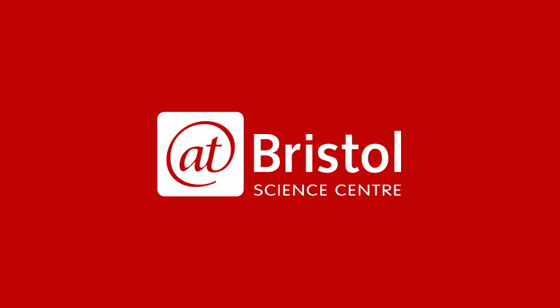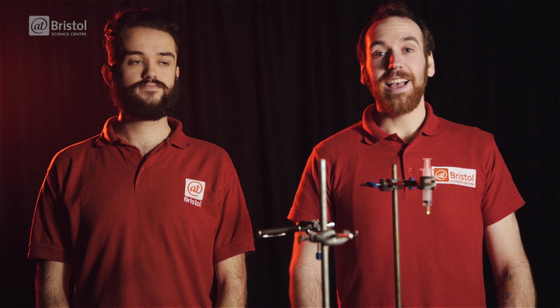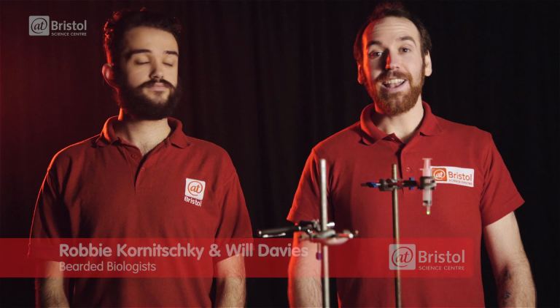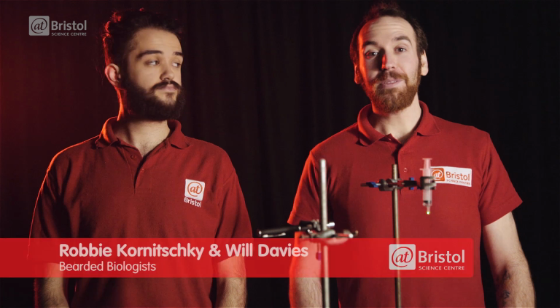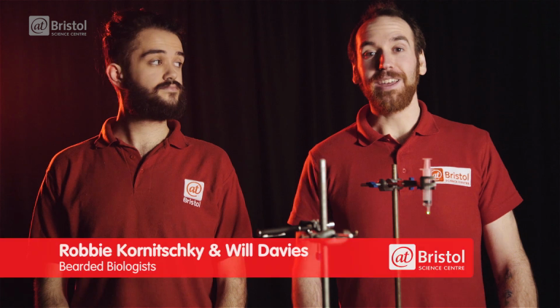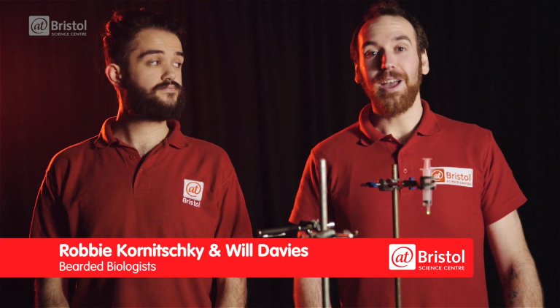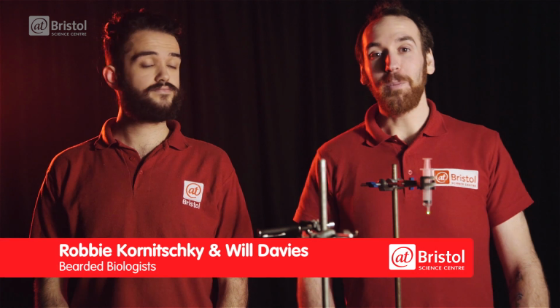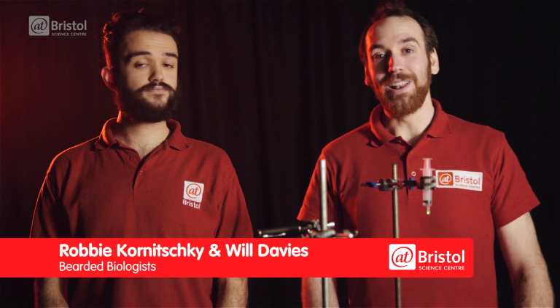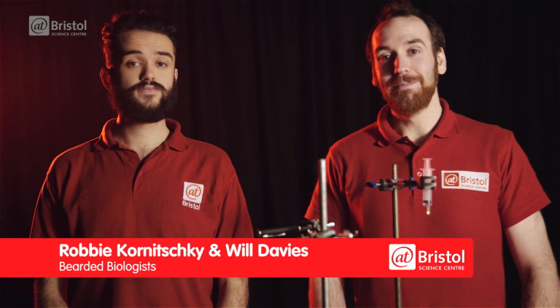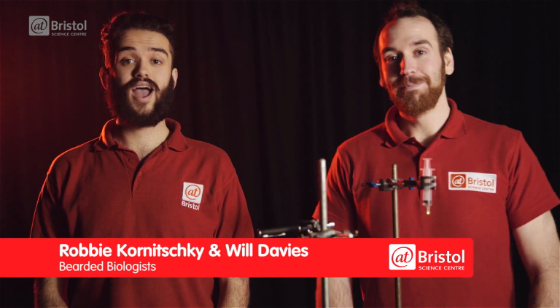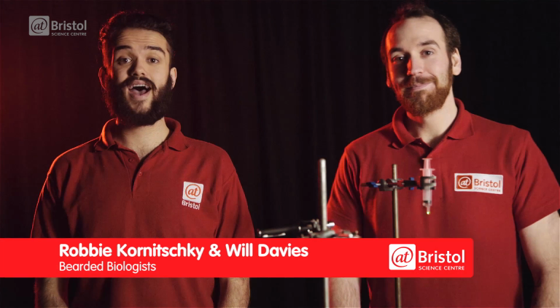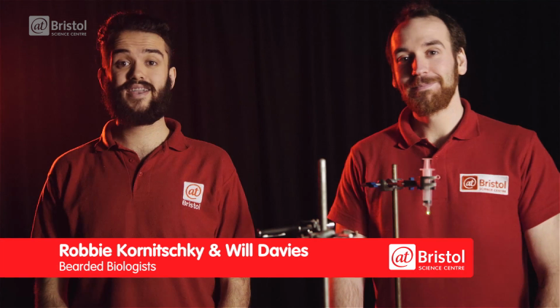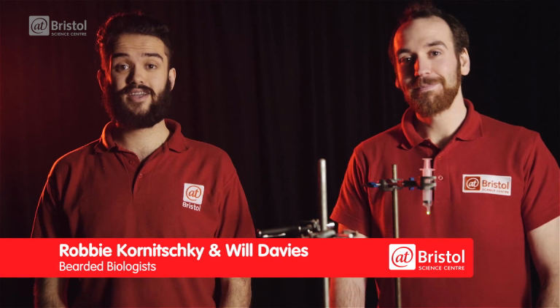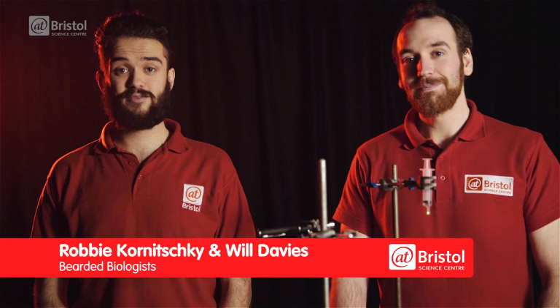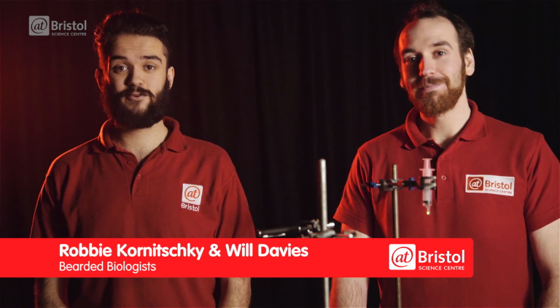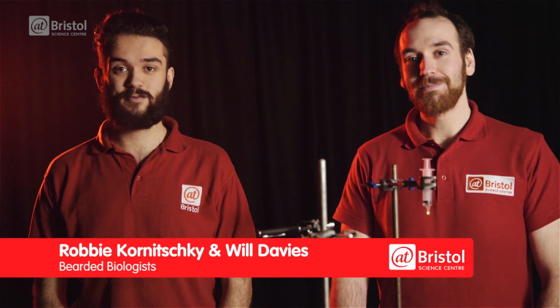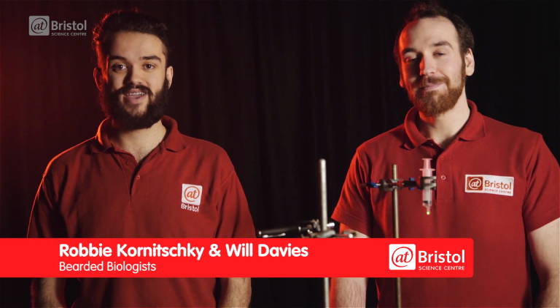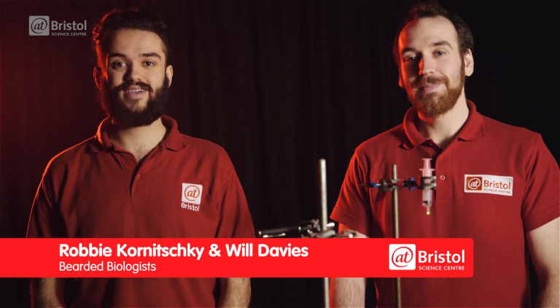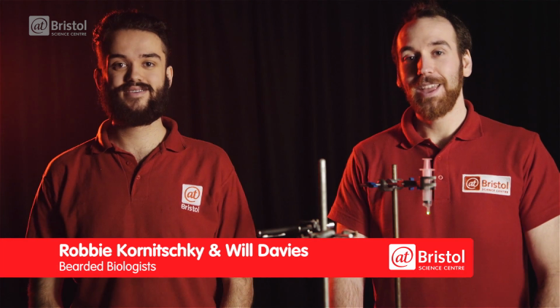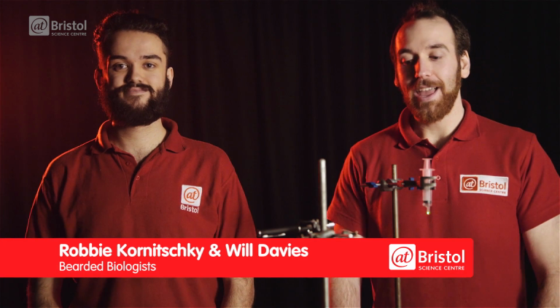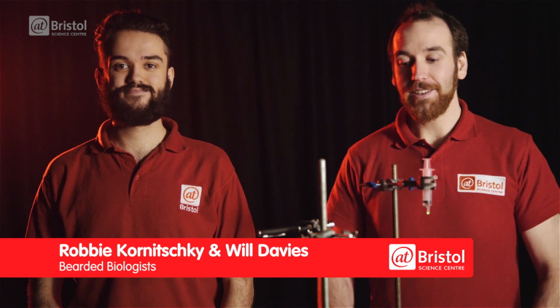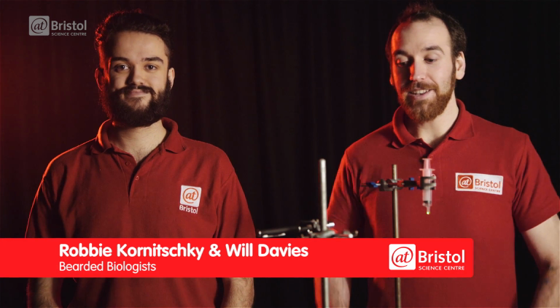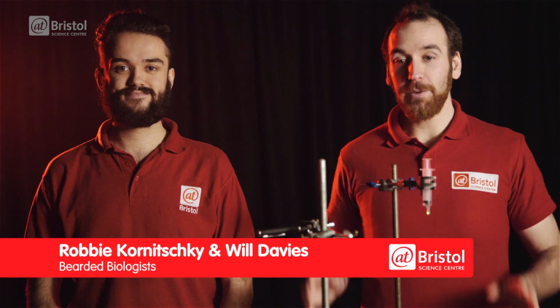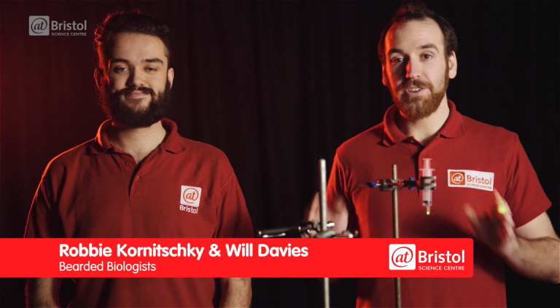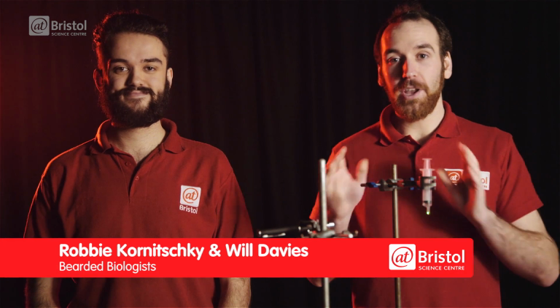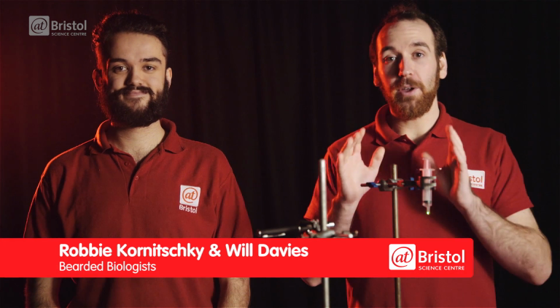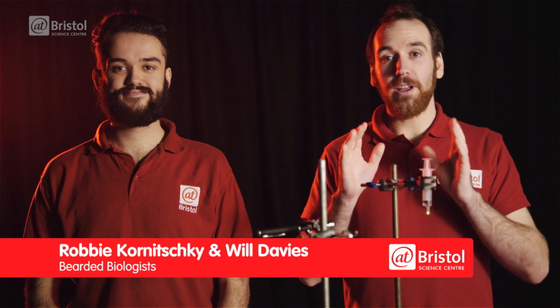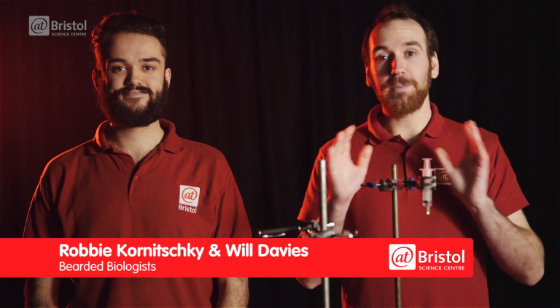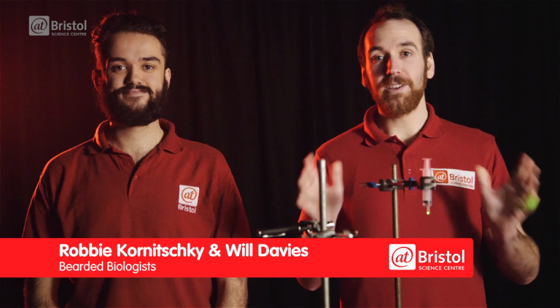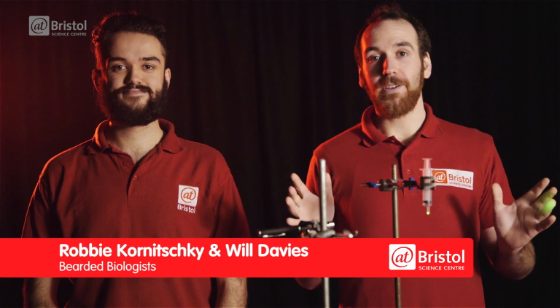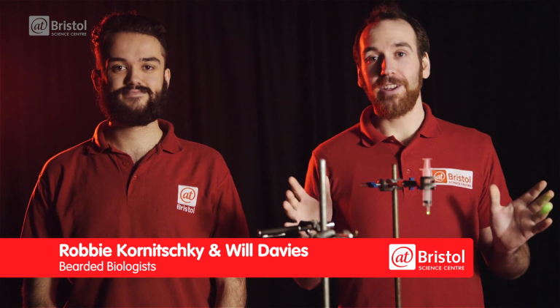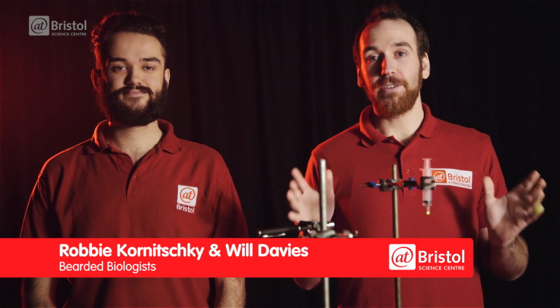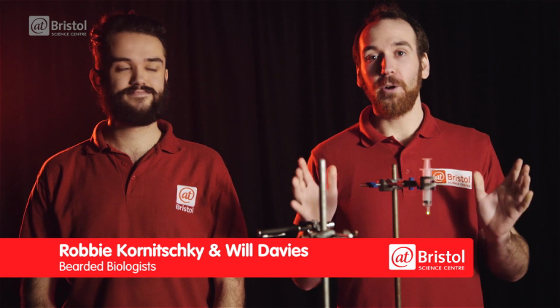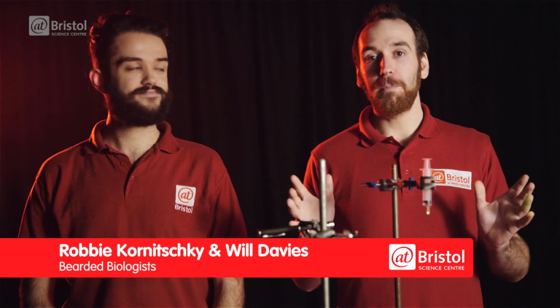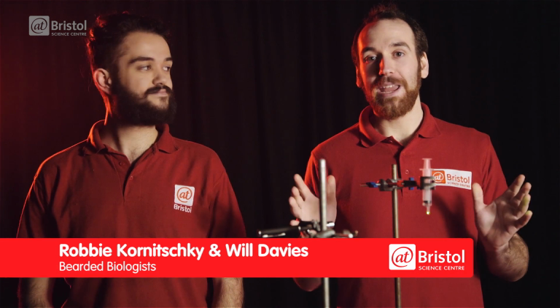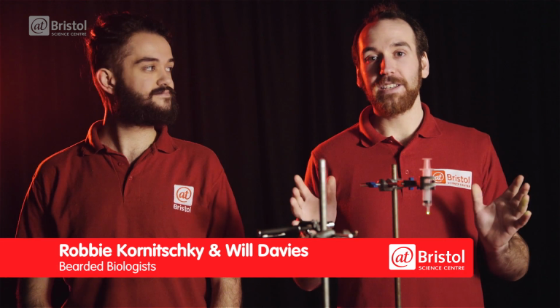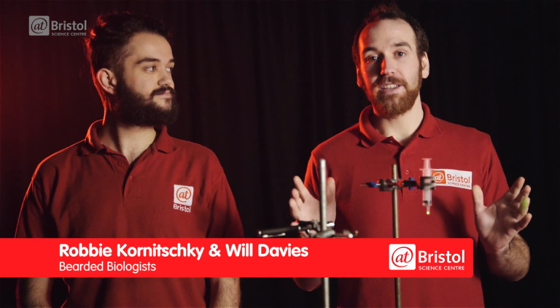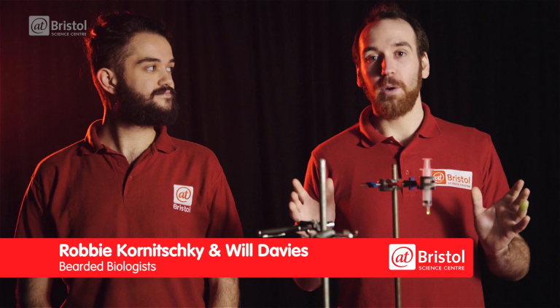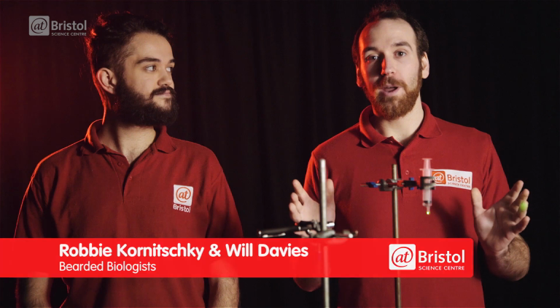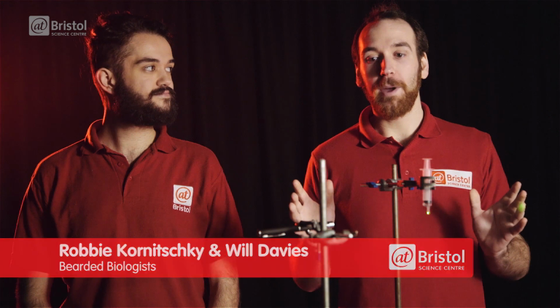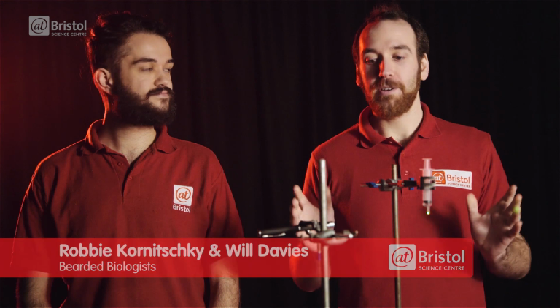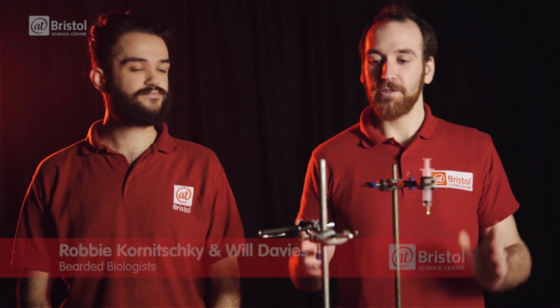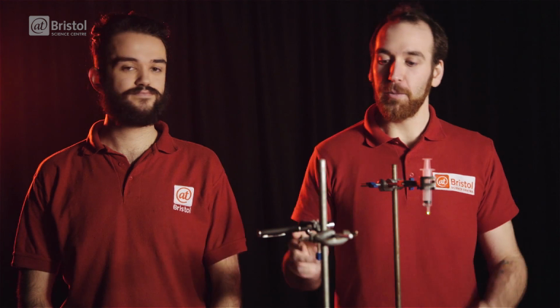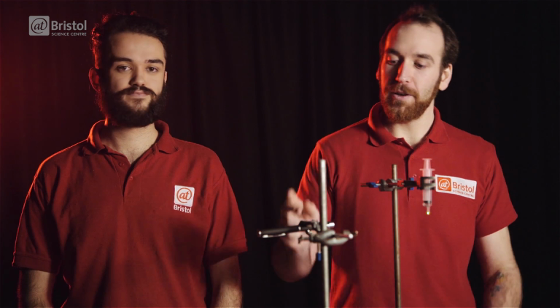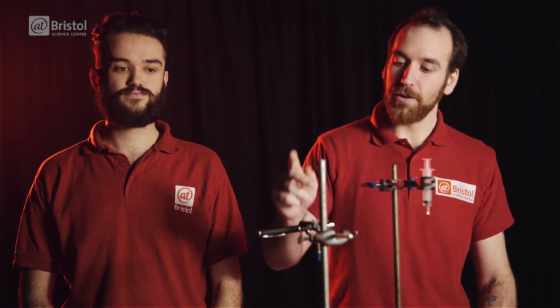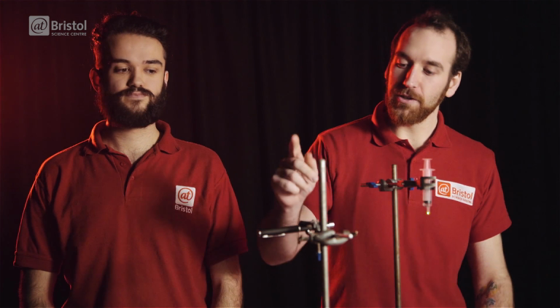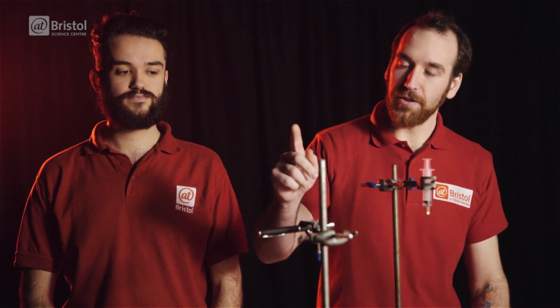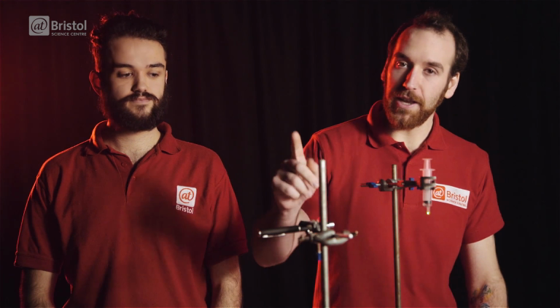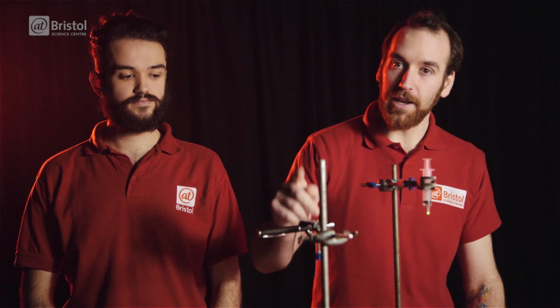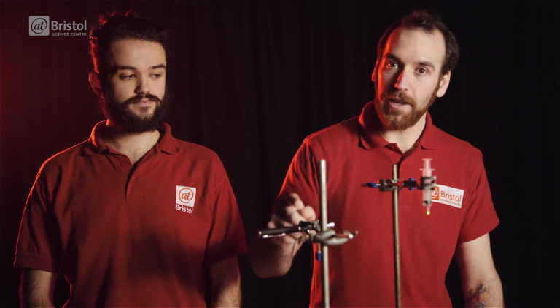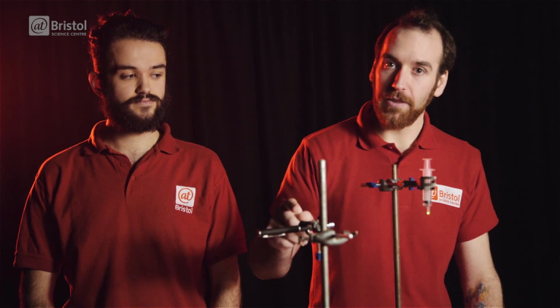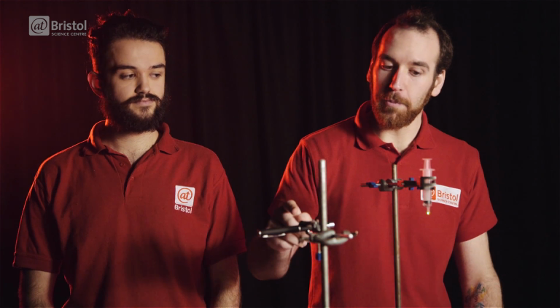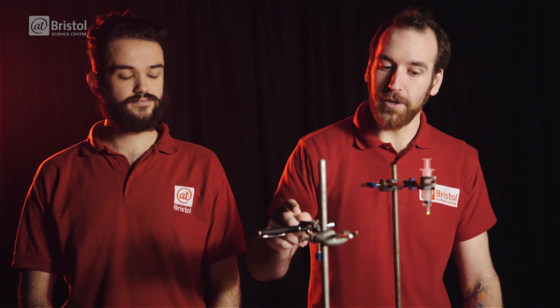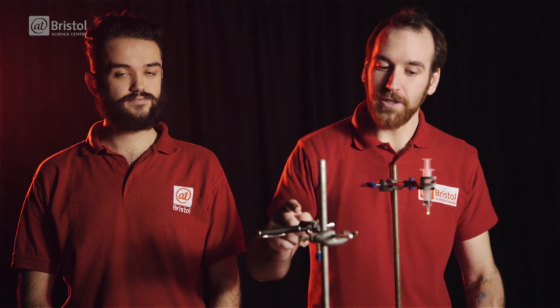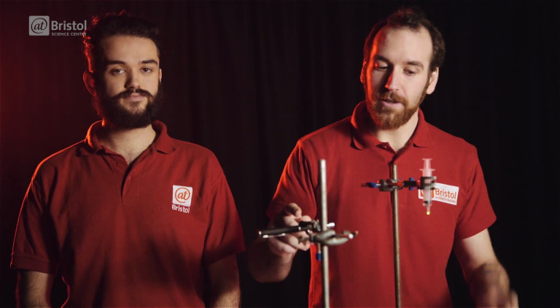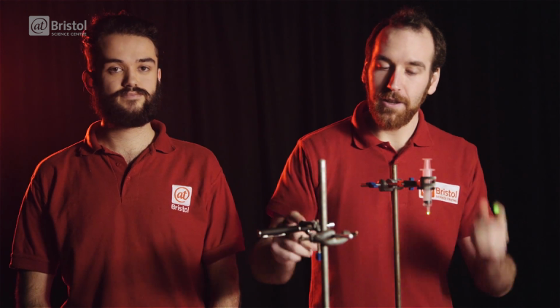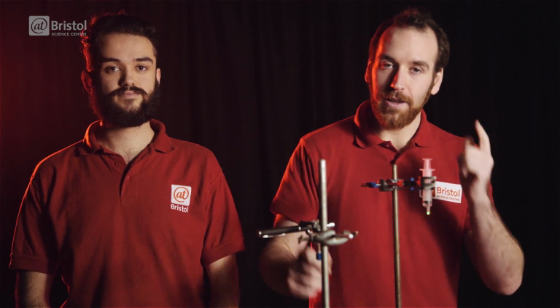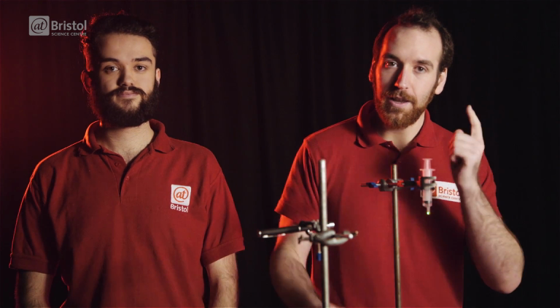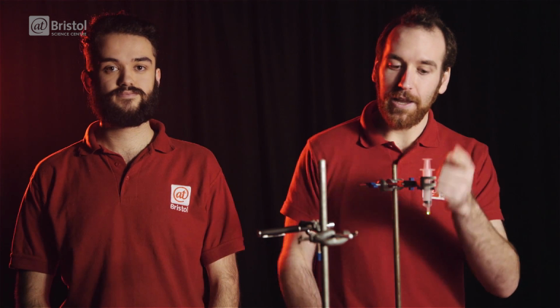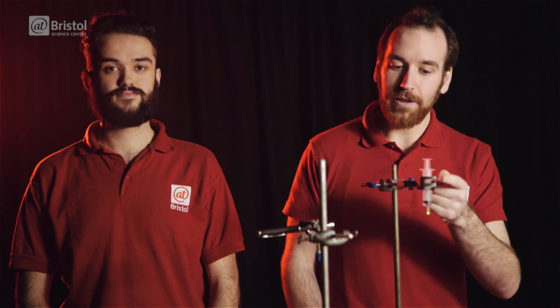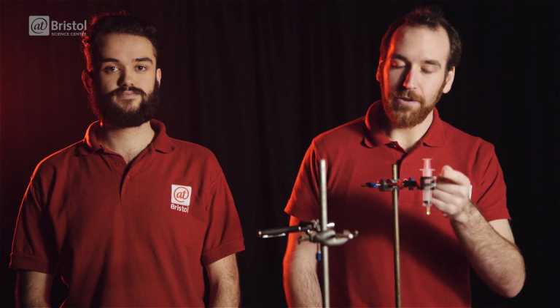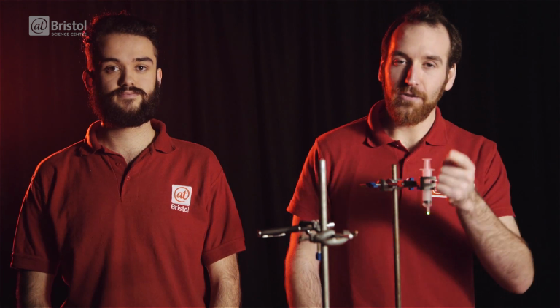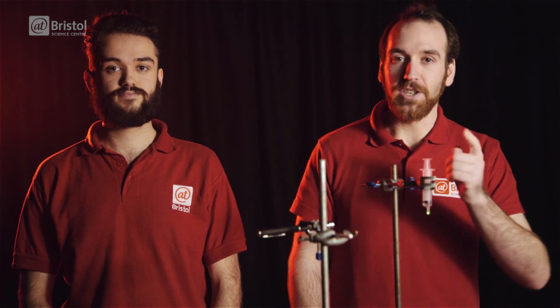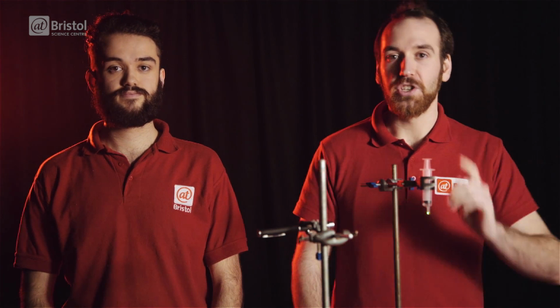Hello there, I'm Will. And I'm Robbie. And today we're going to show you how to make your very own homemade DIY microscope using just a laser pointer and a syringe.